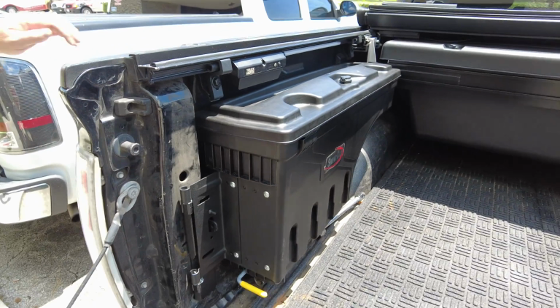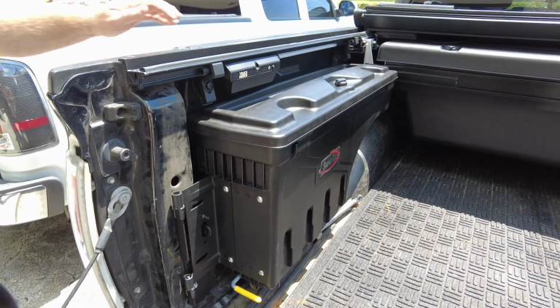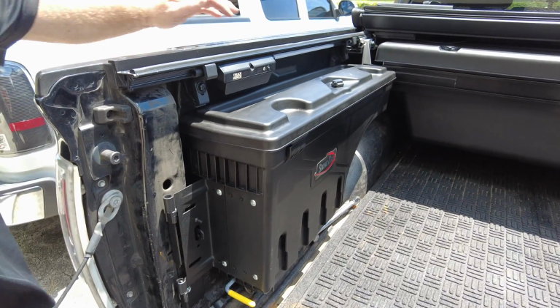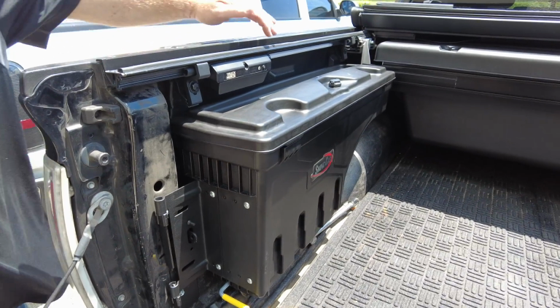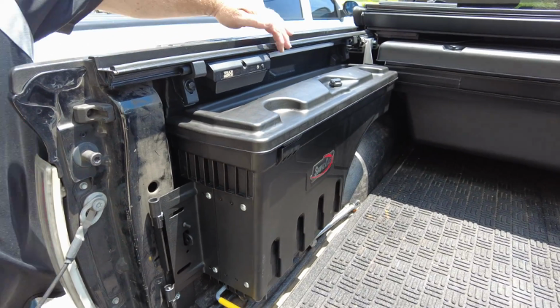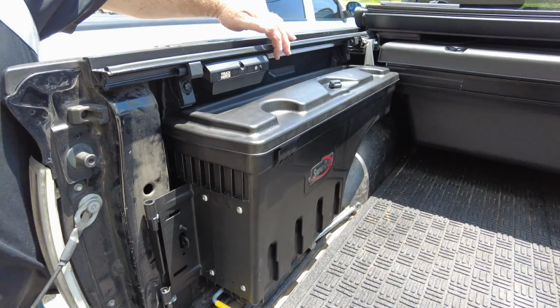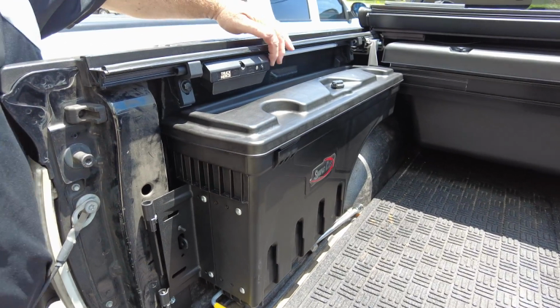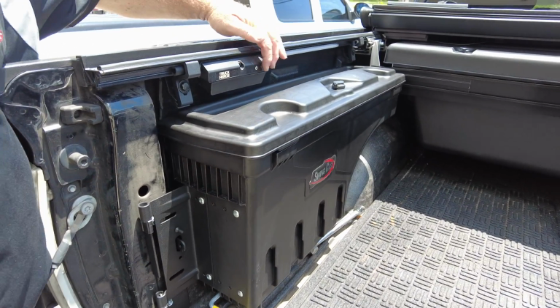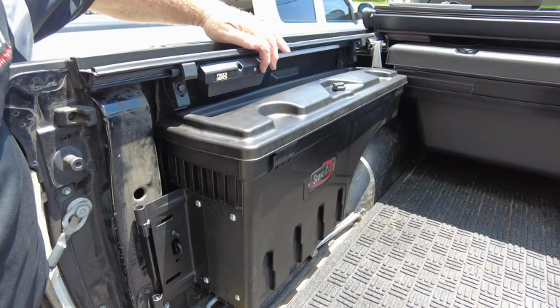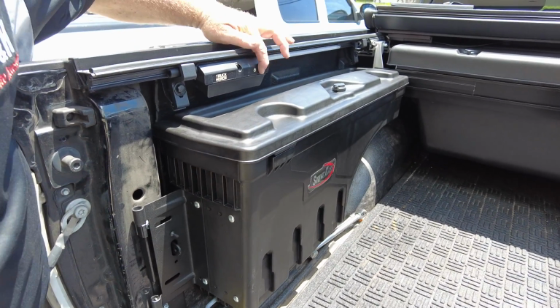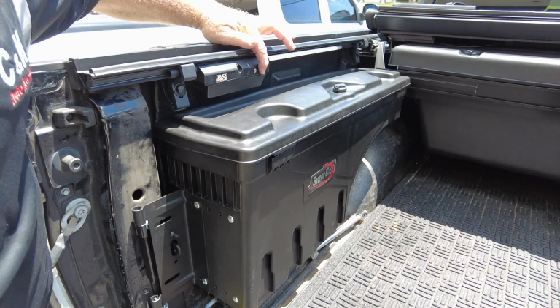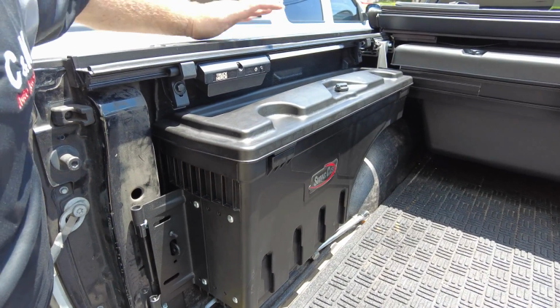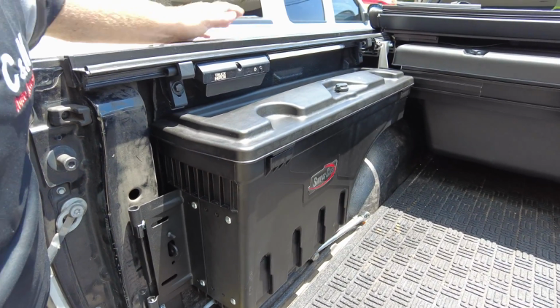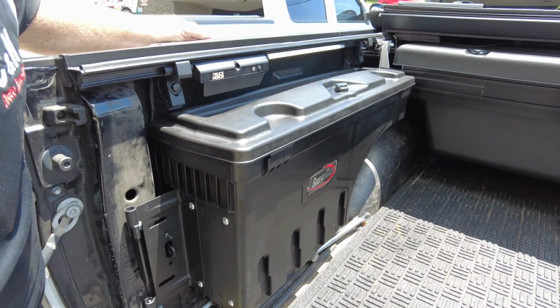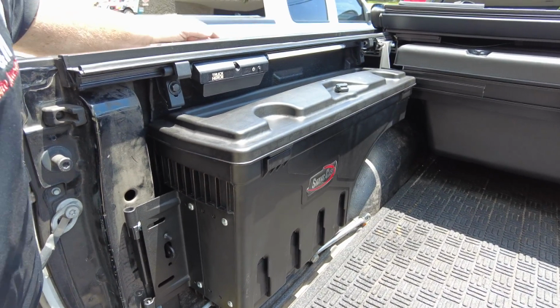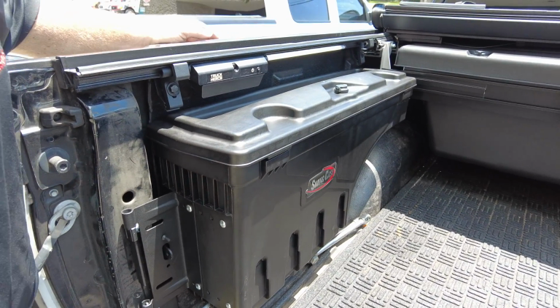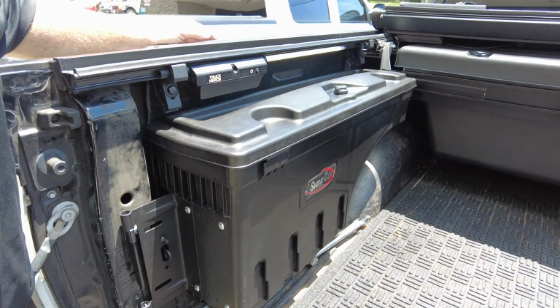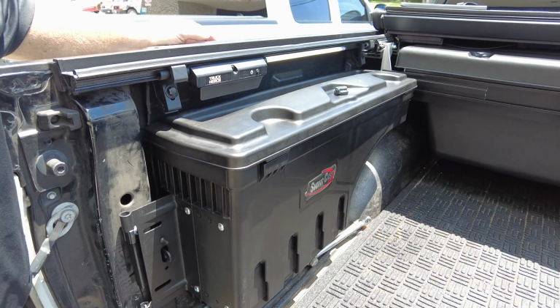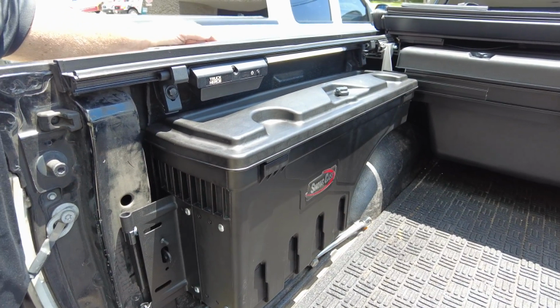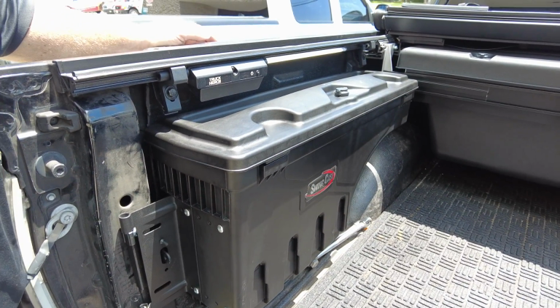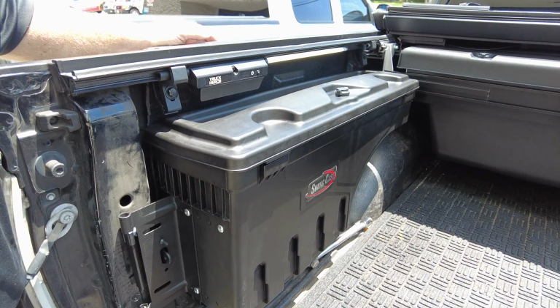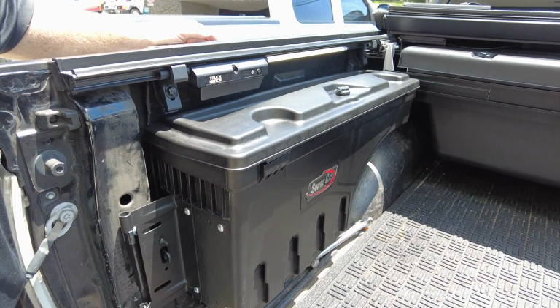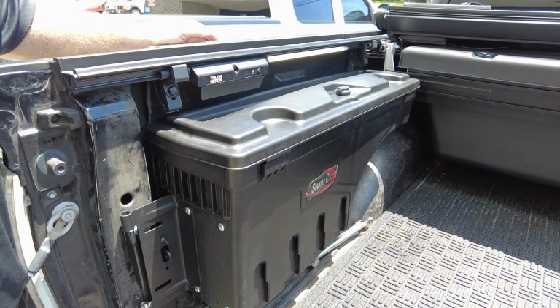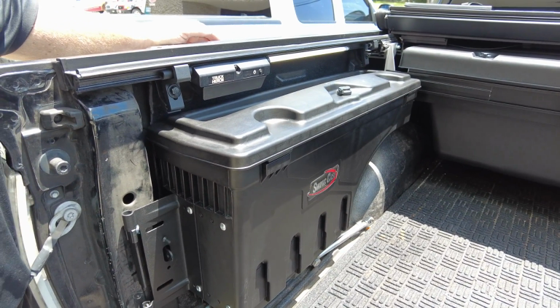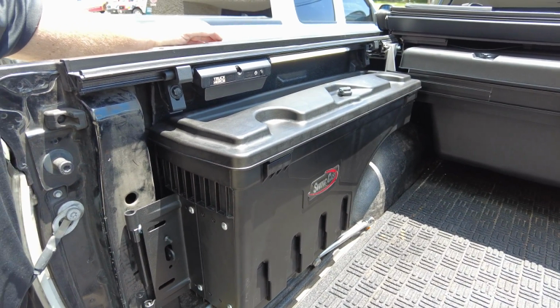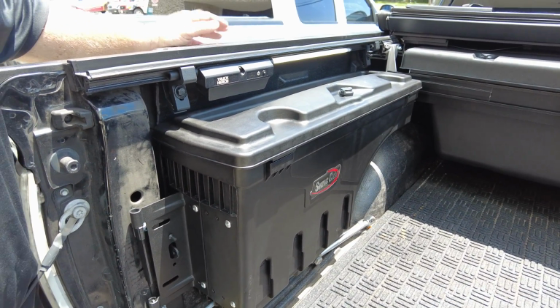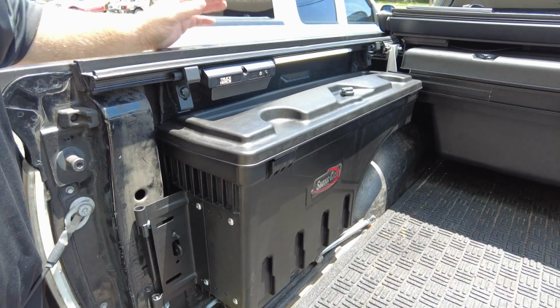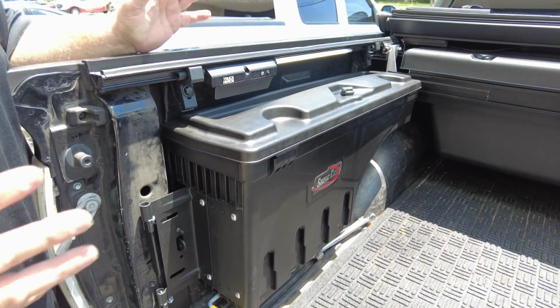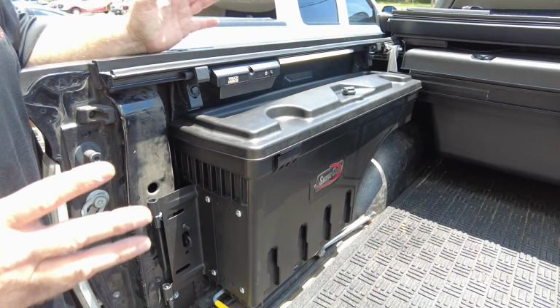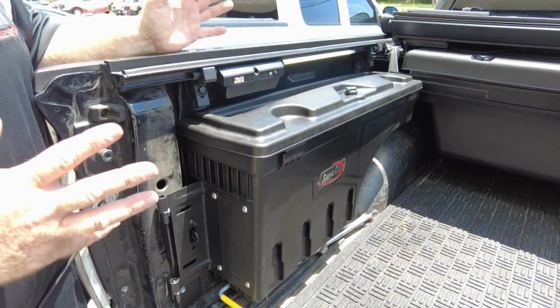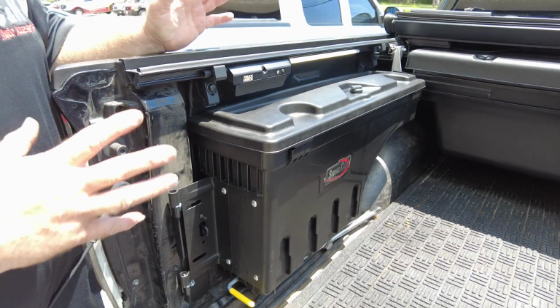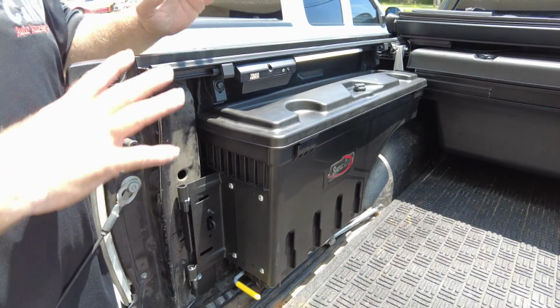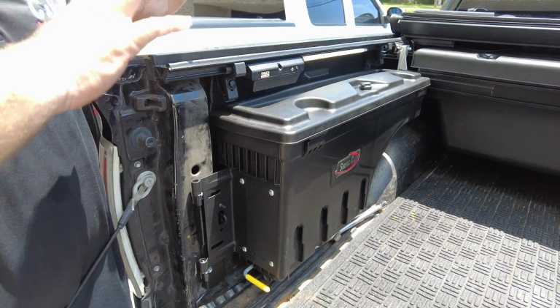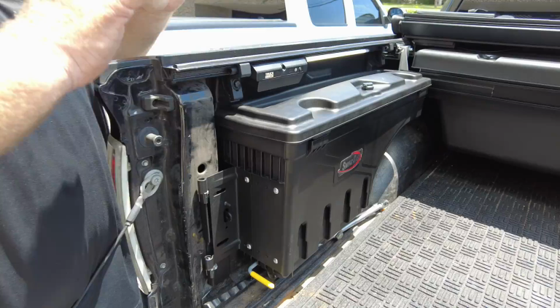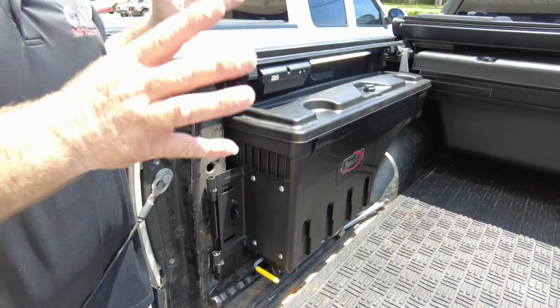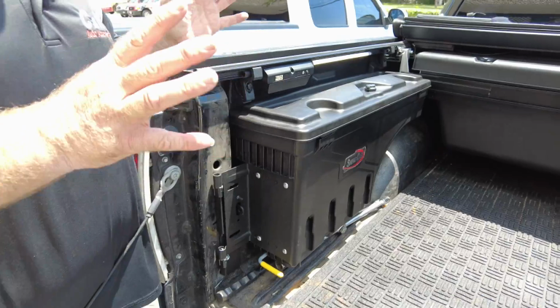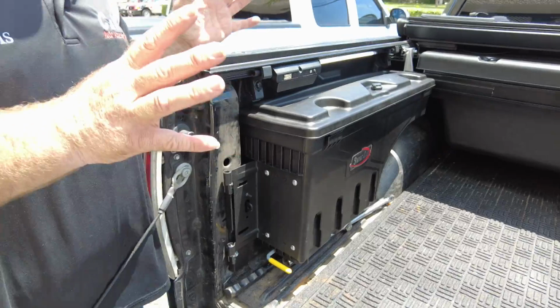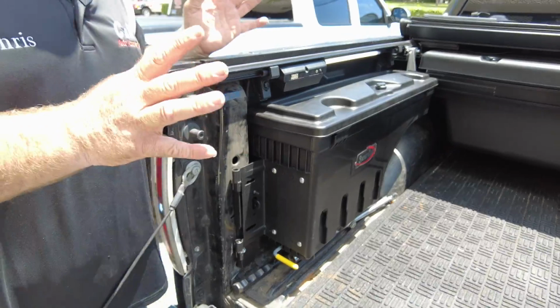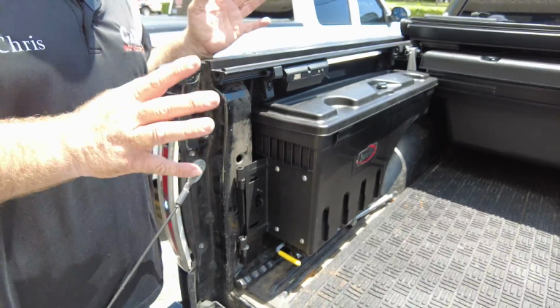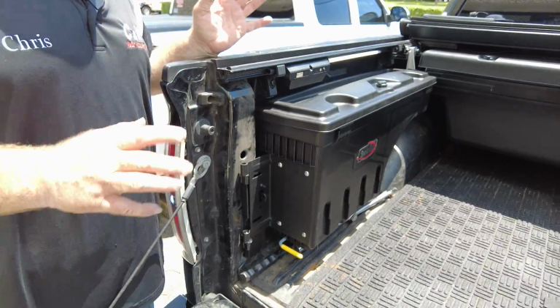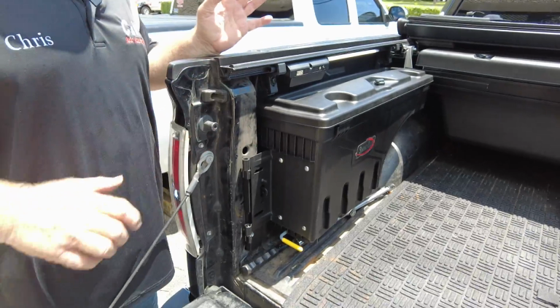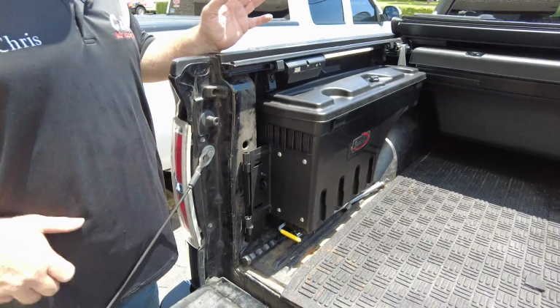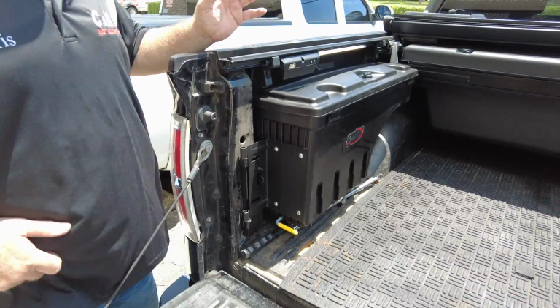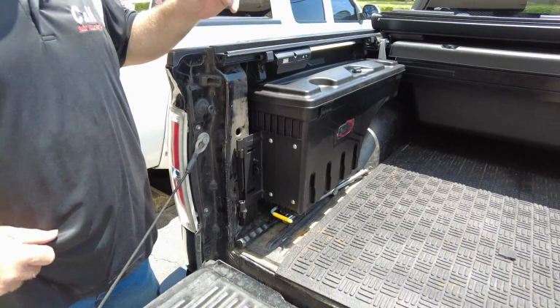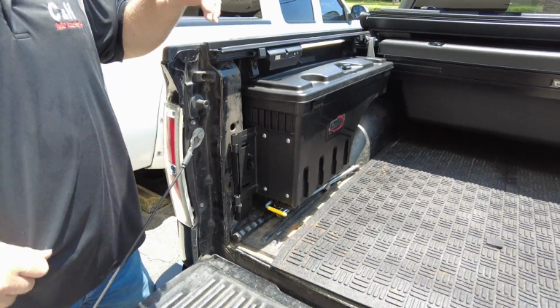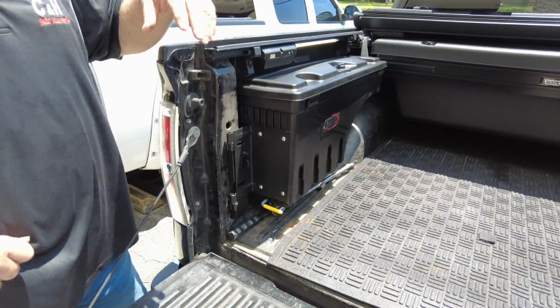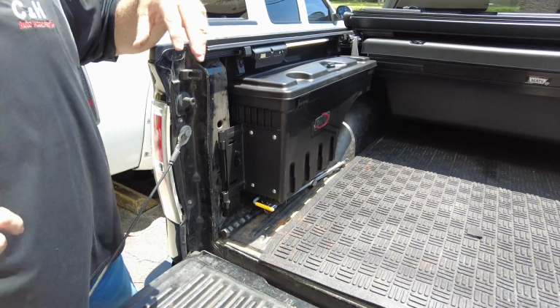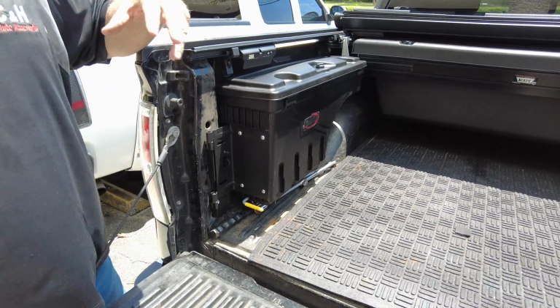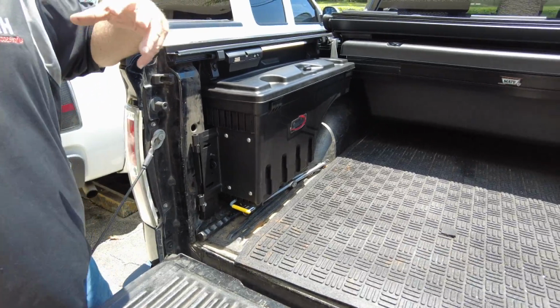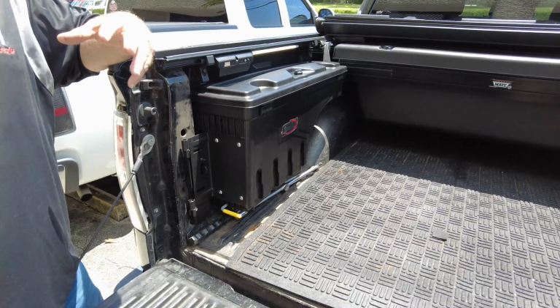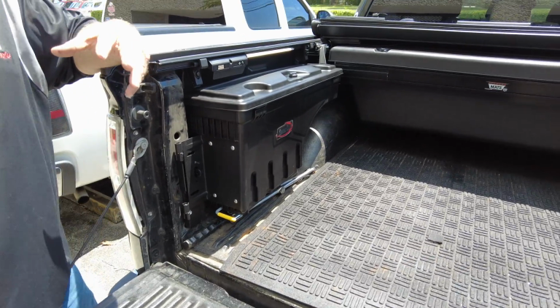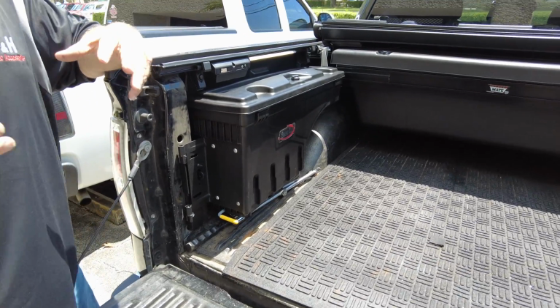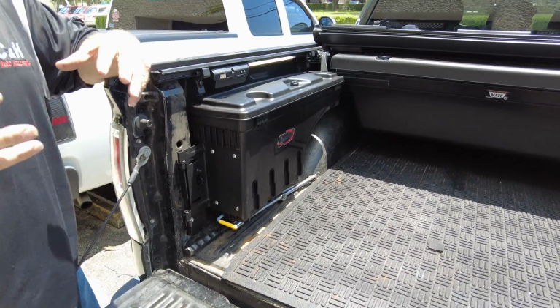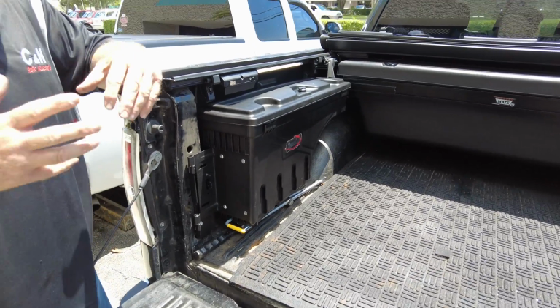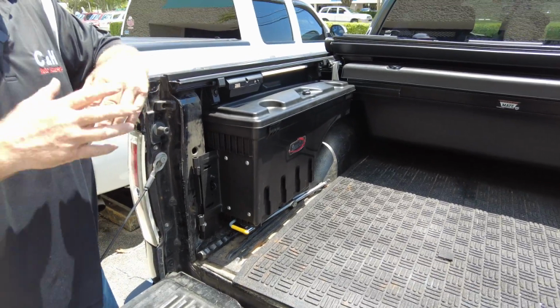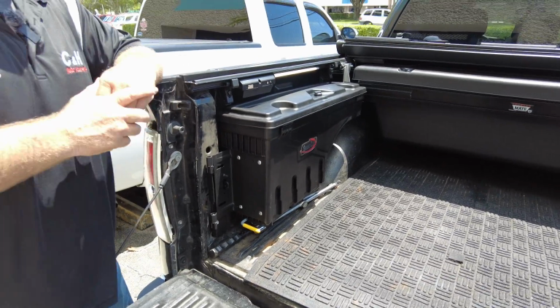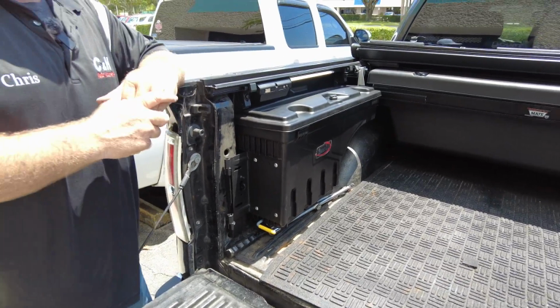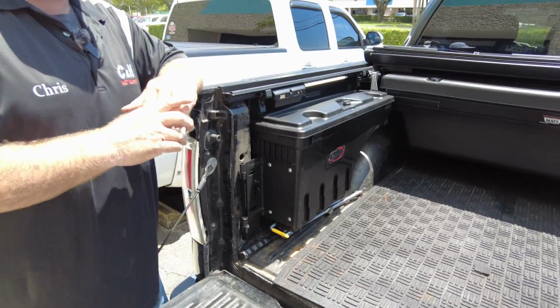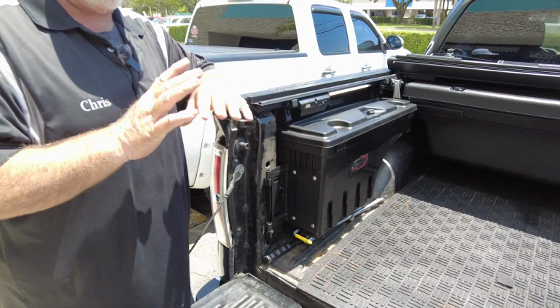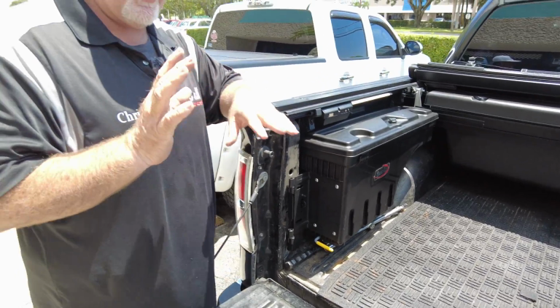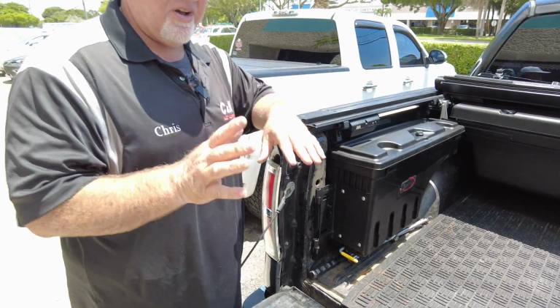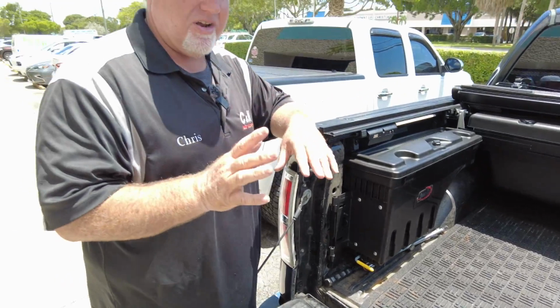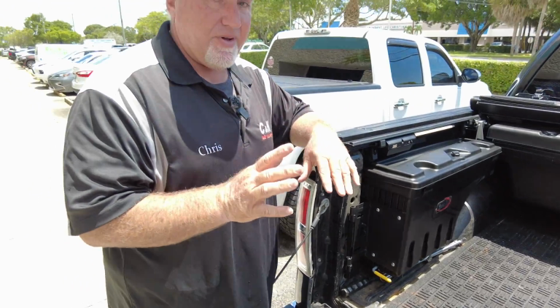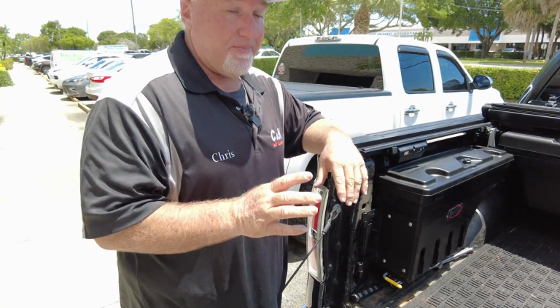Now, of course, with a nice sunny day you might not see it as much, but at night that will light up the bed. Now let's go into what I'm talking about.